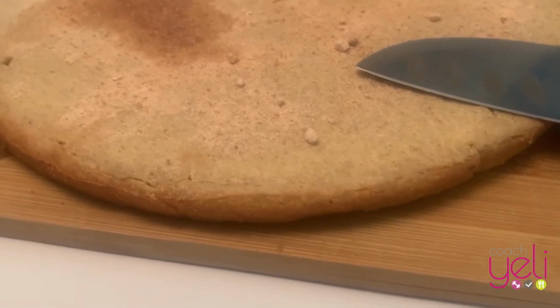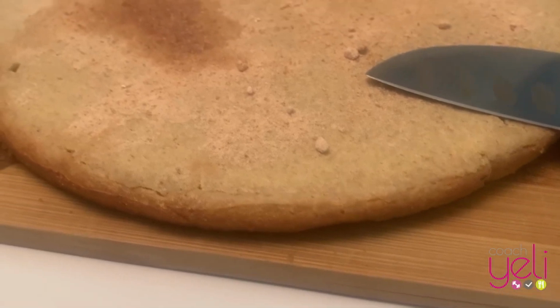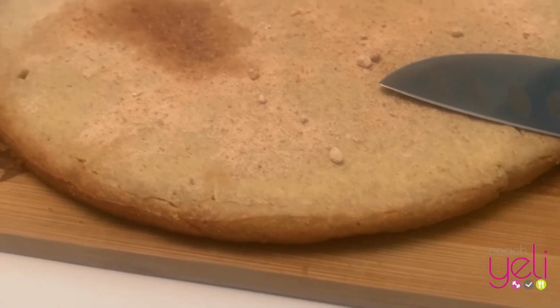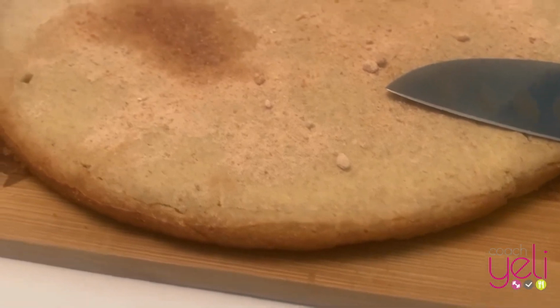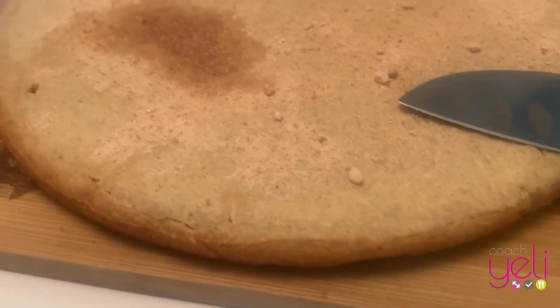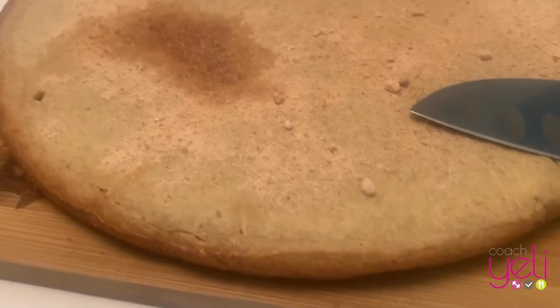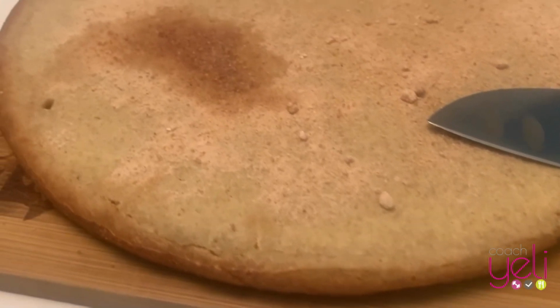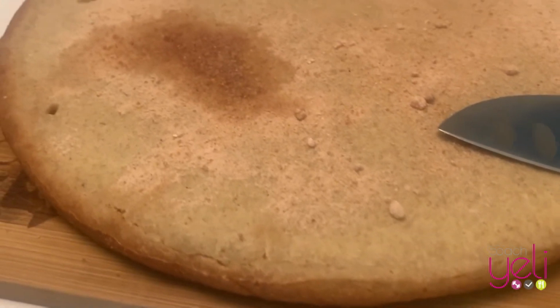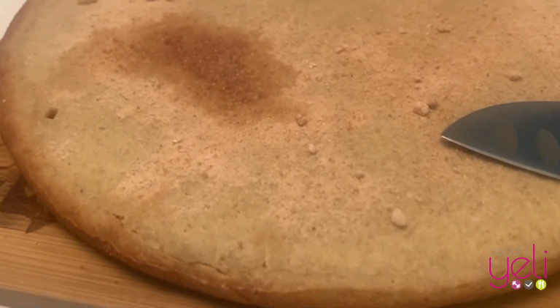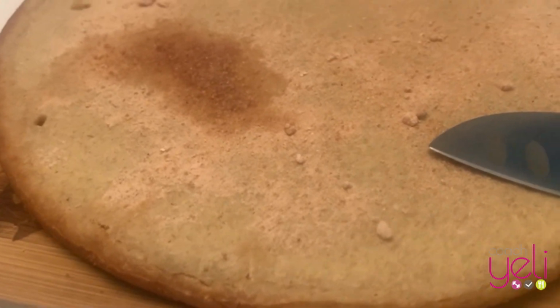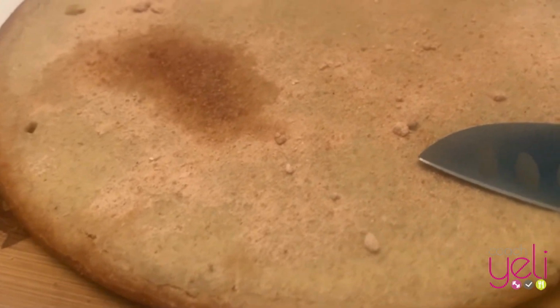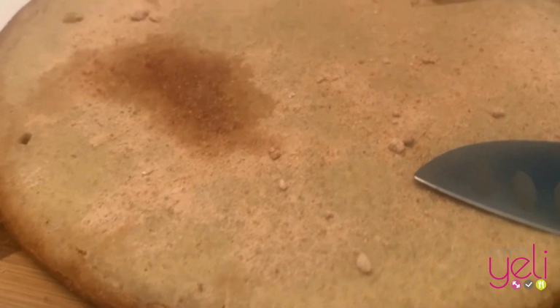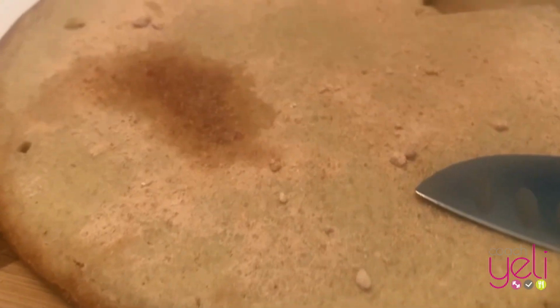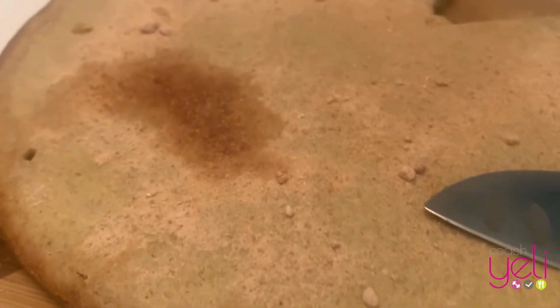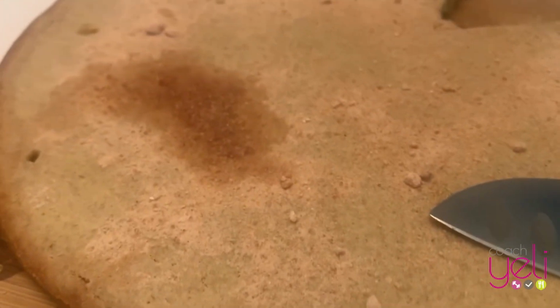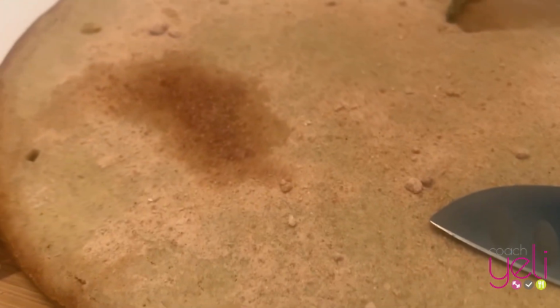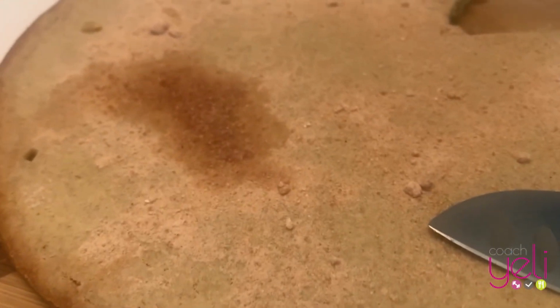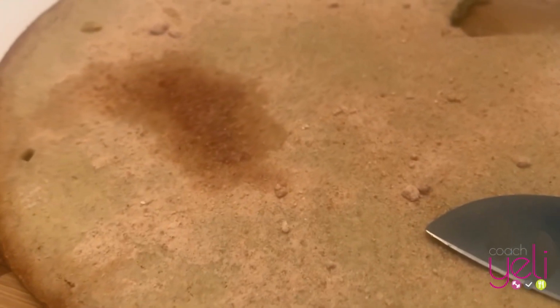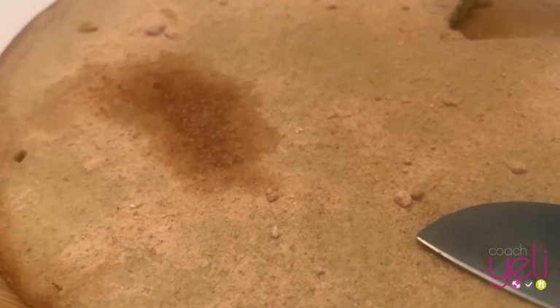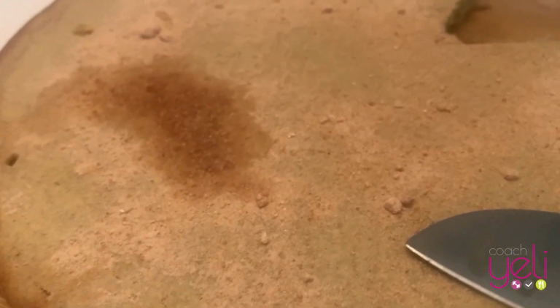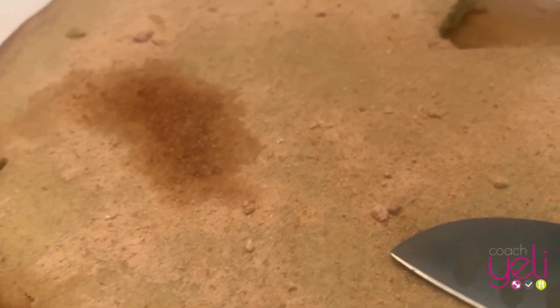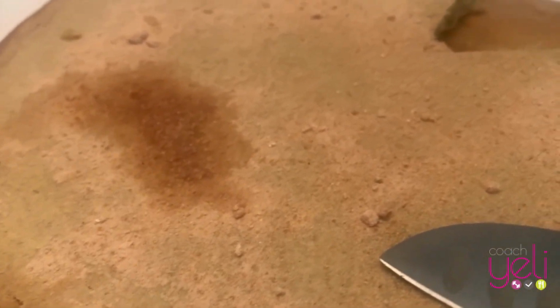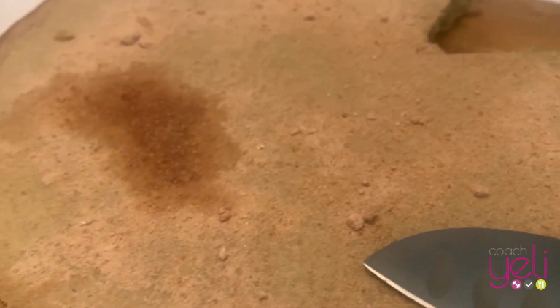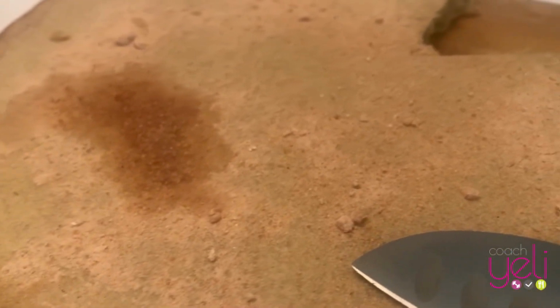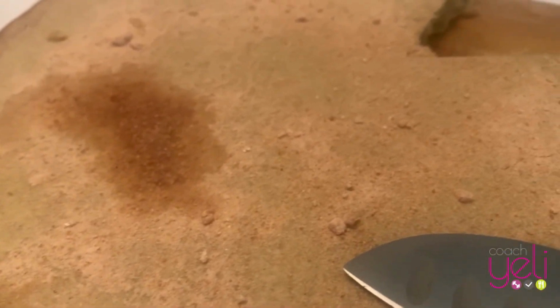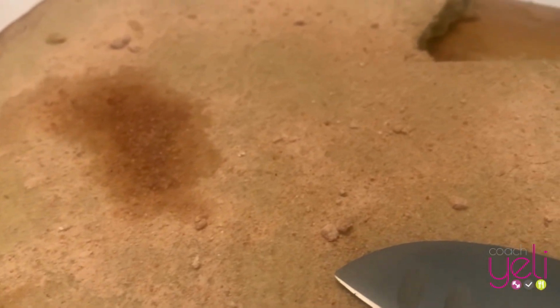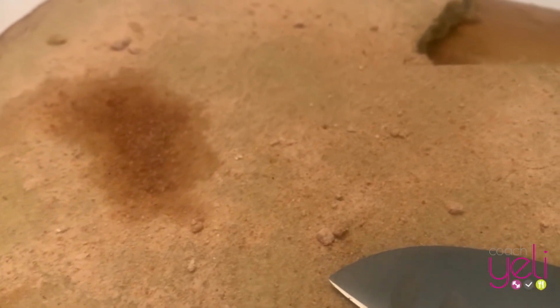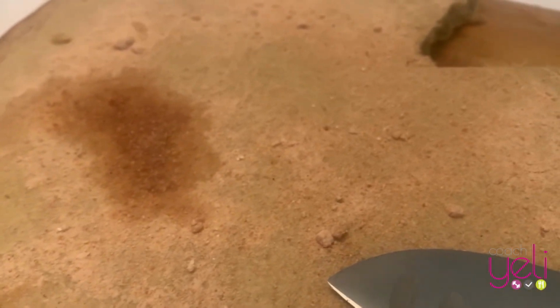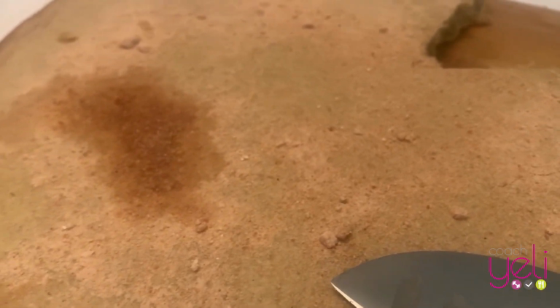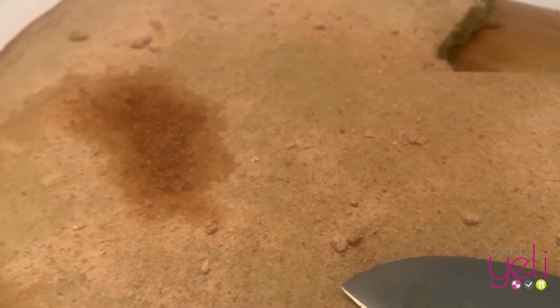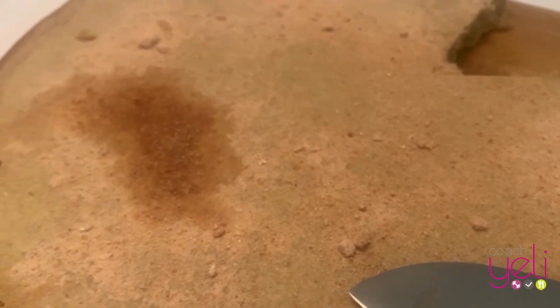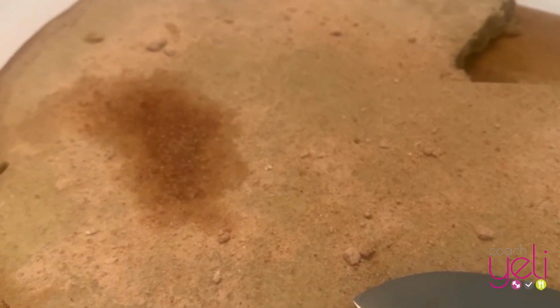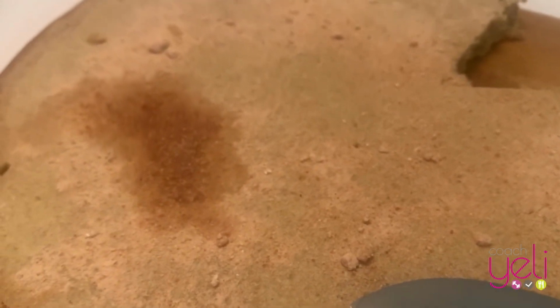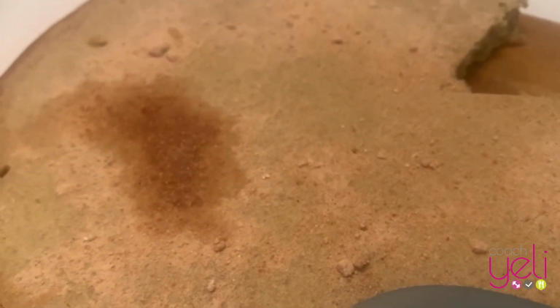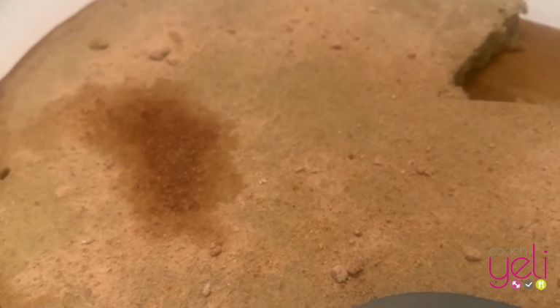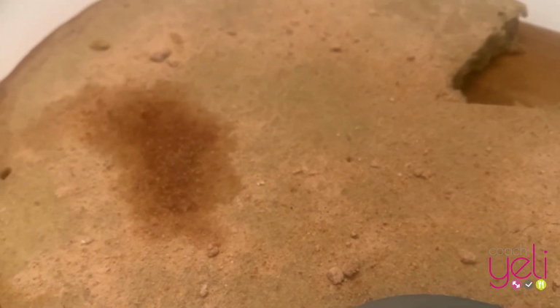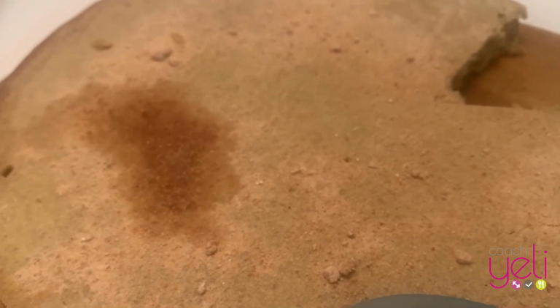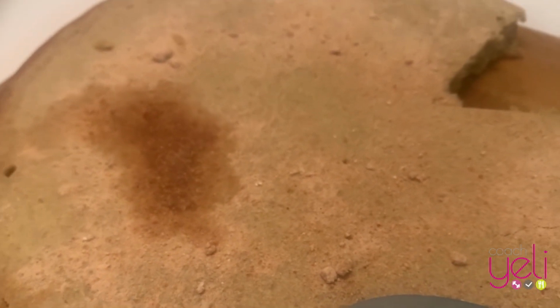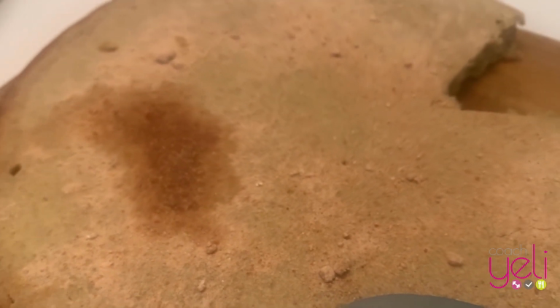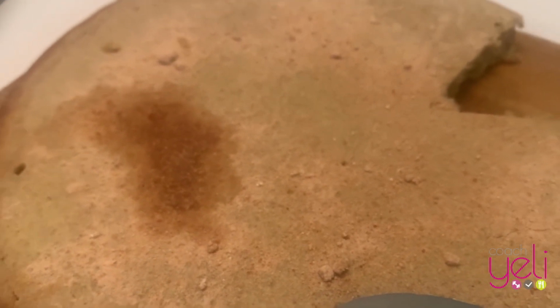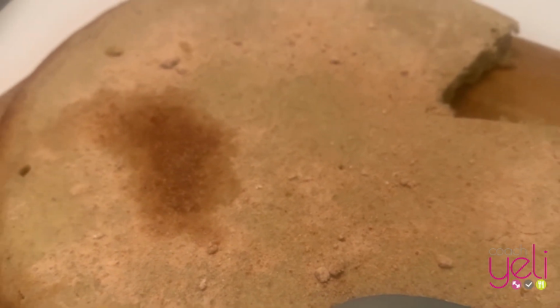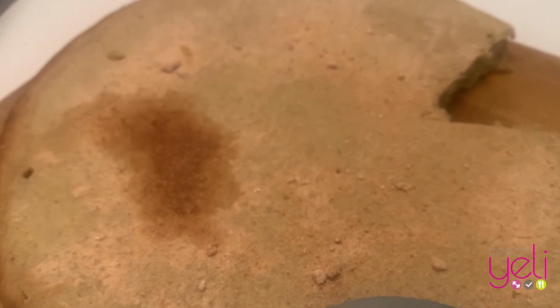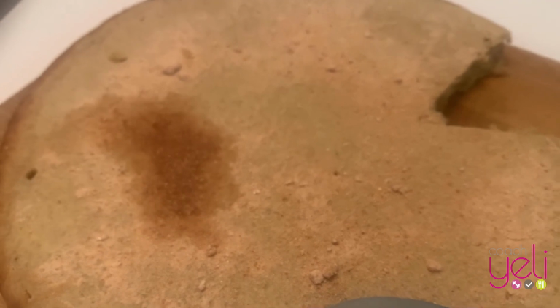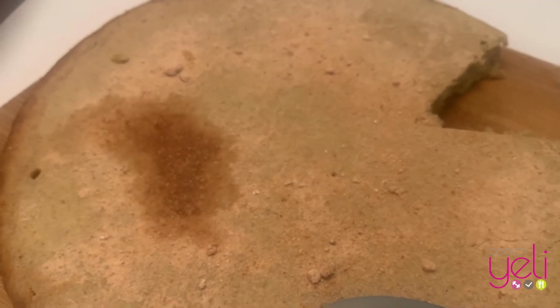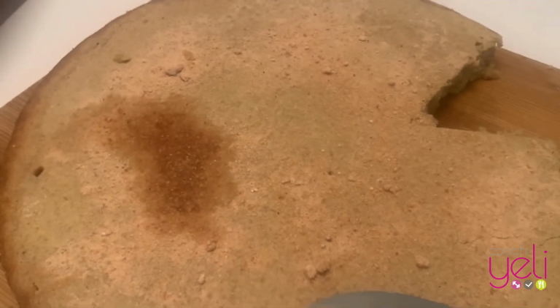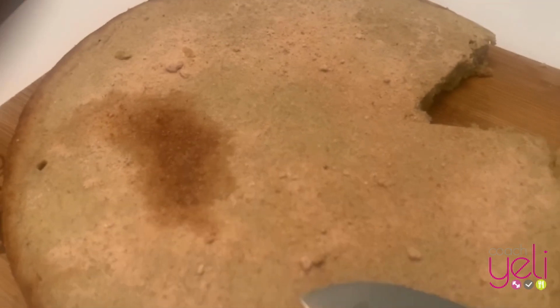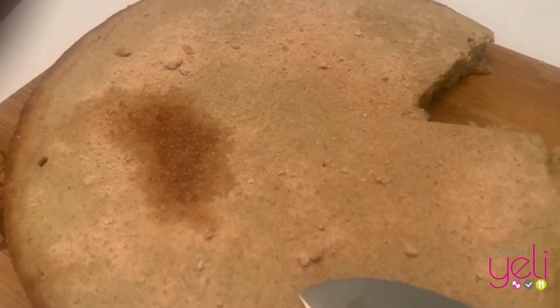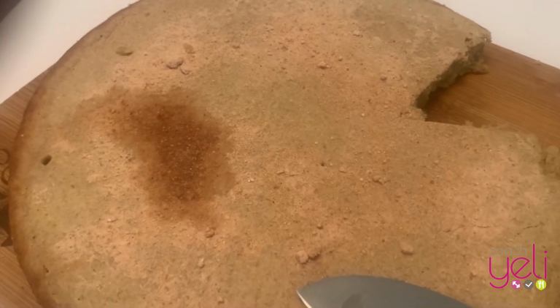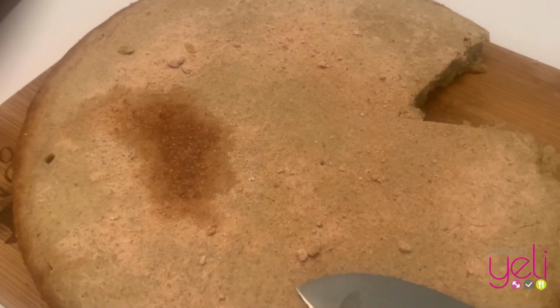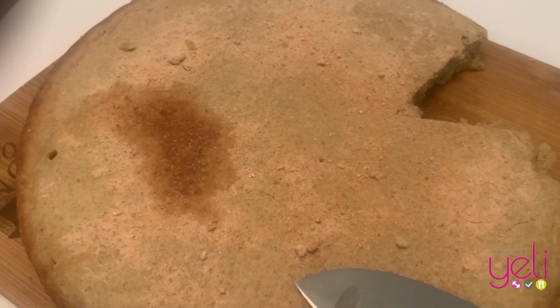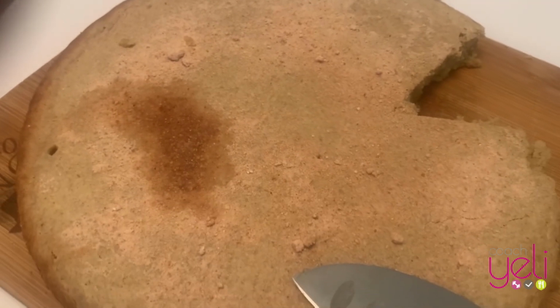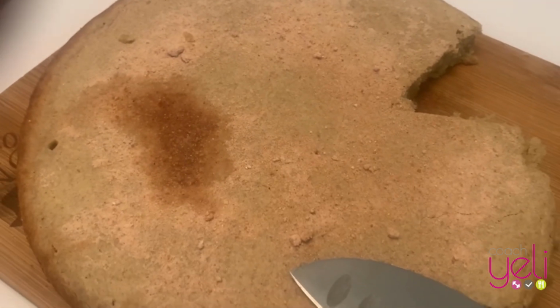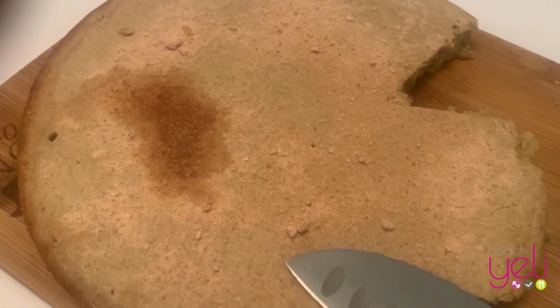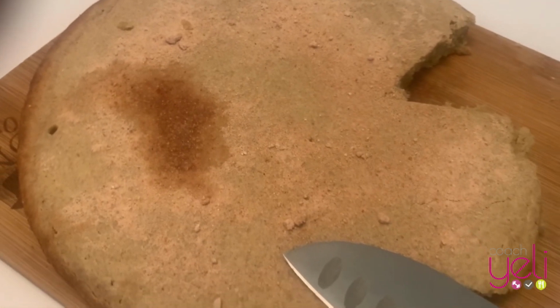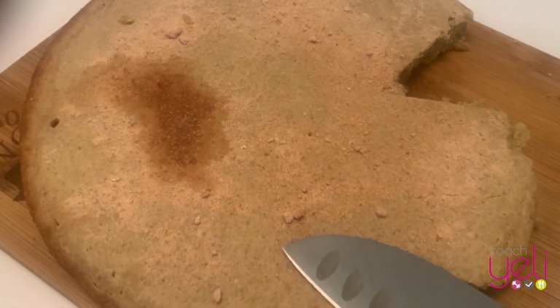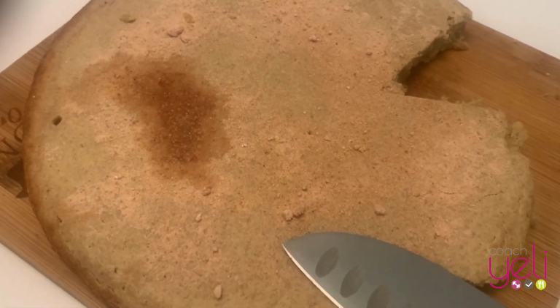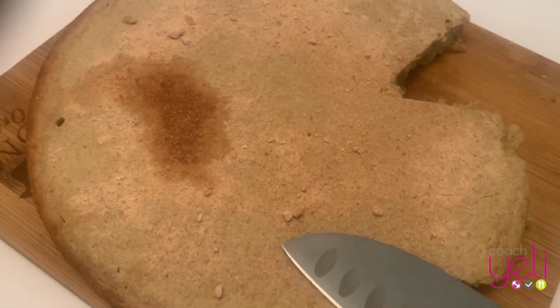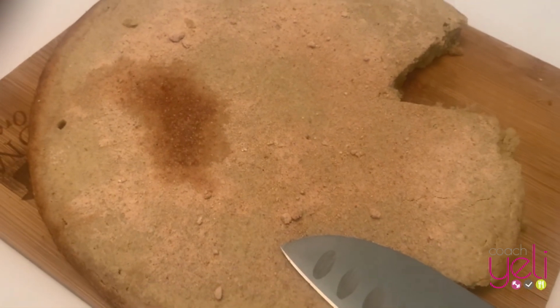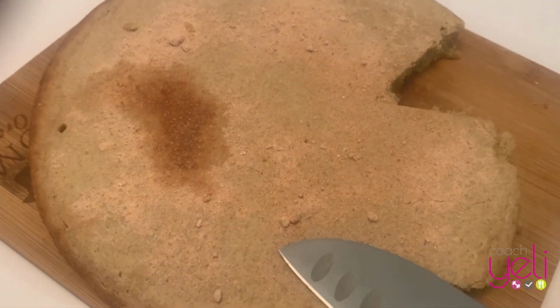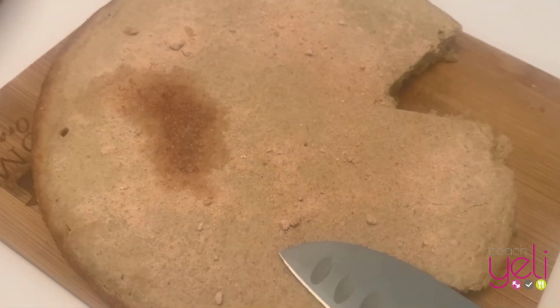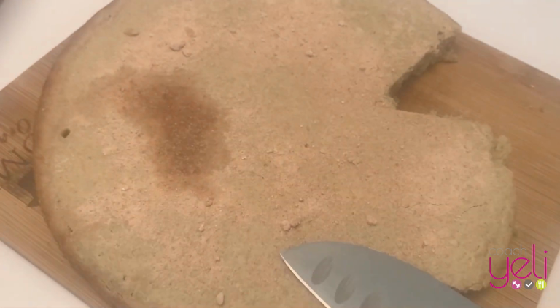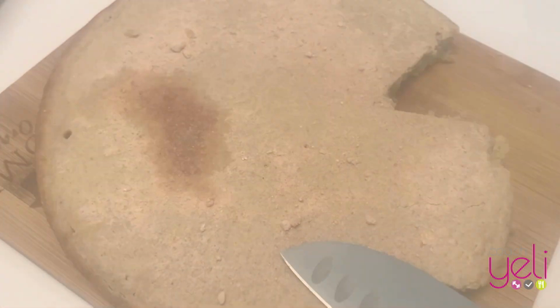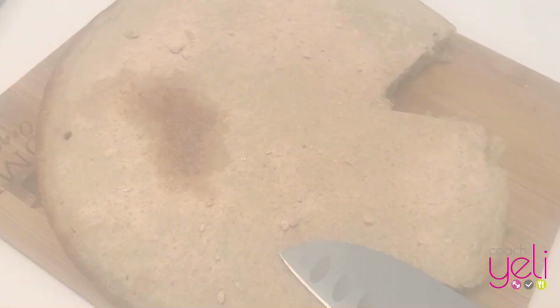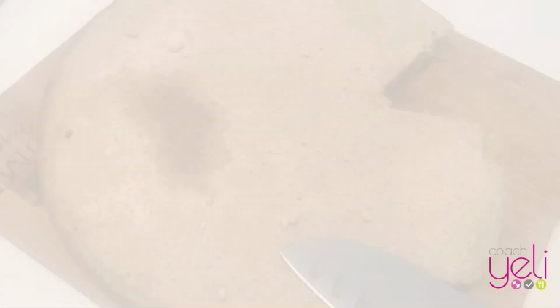Hey YouTube, welcome back to my channel. Today I'm going to be preparing a delicious apple cake.